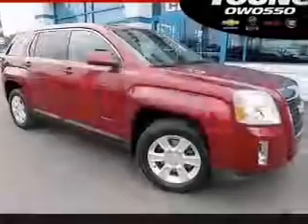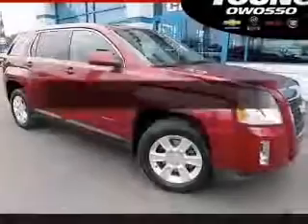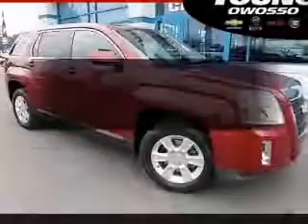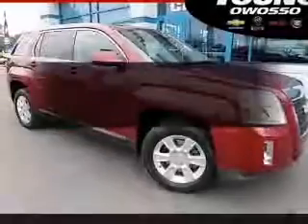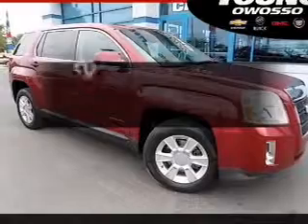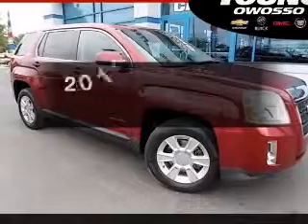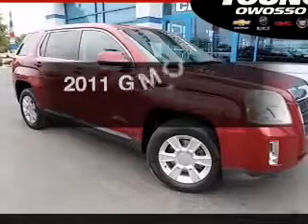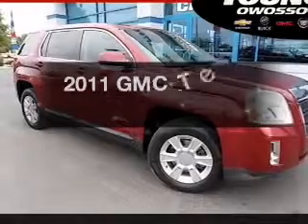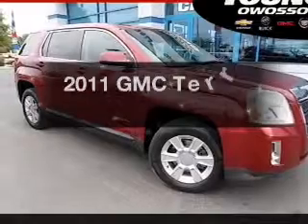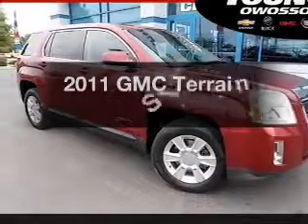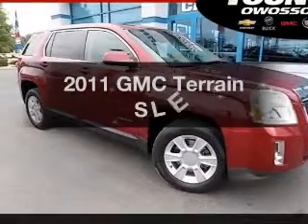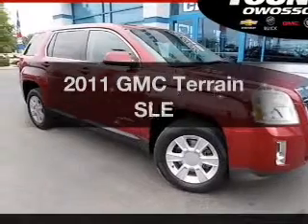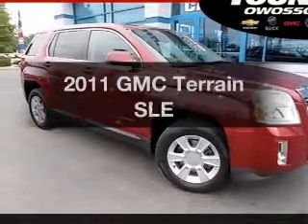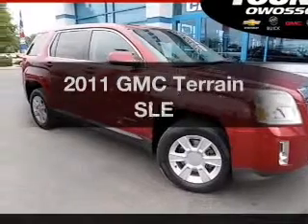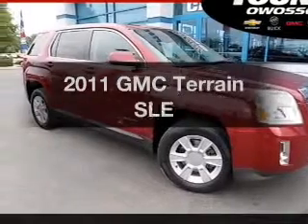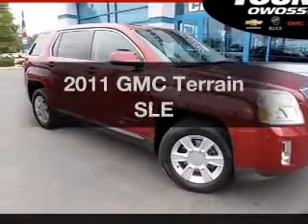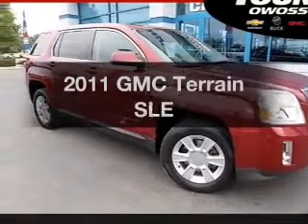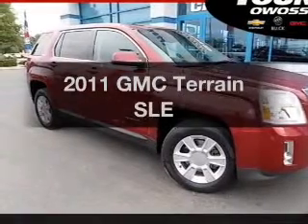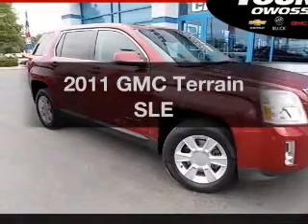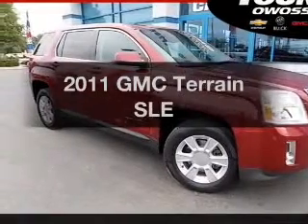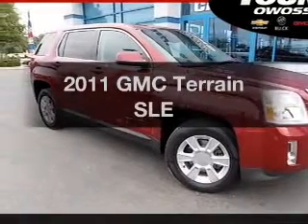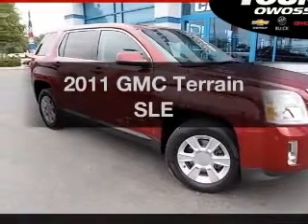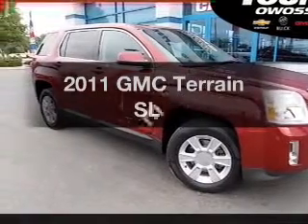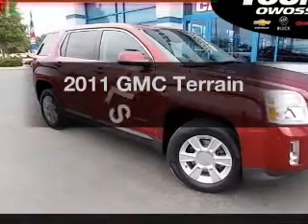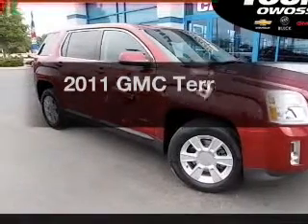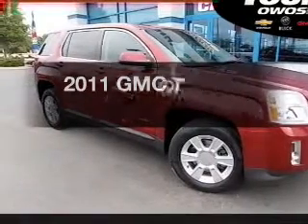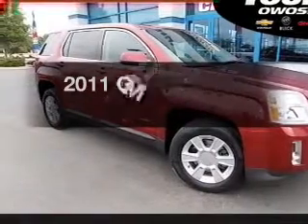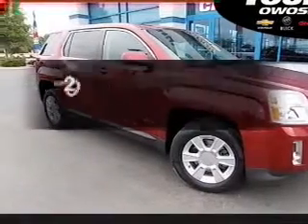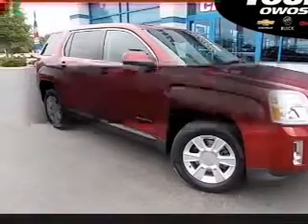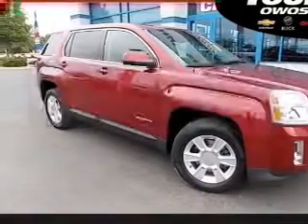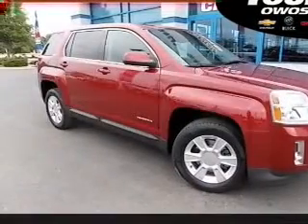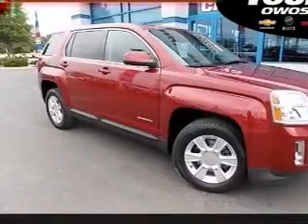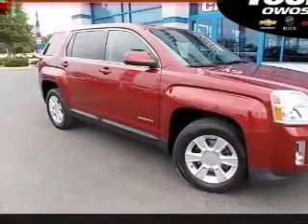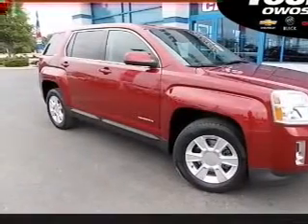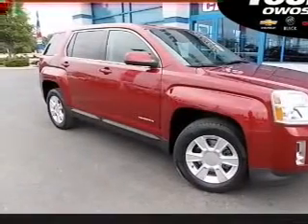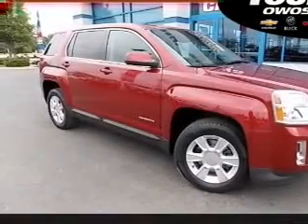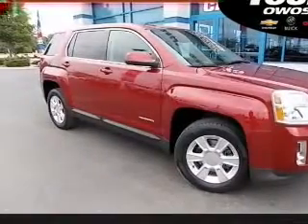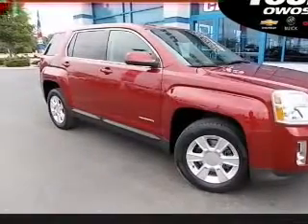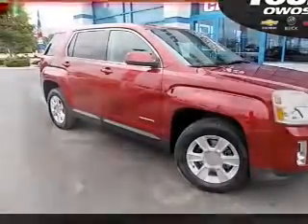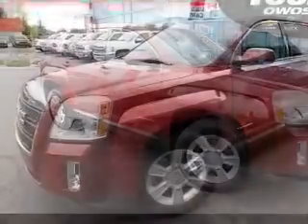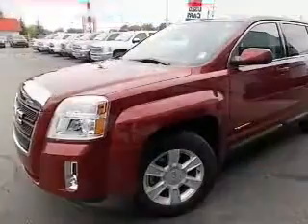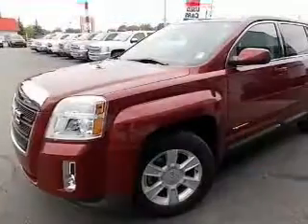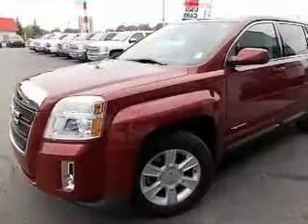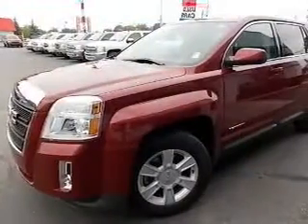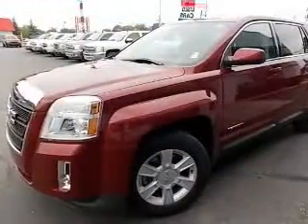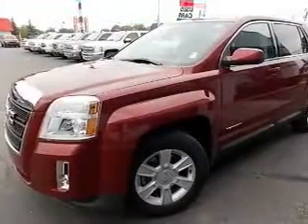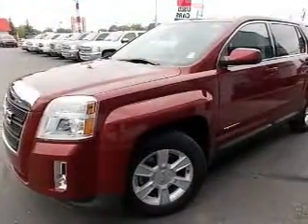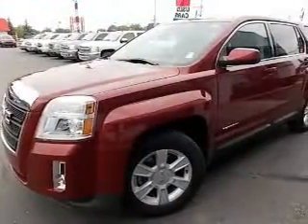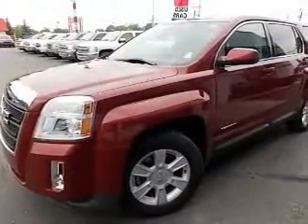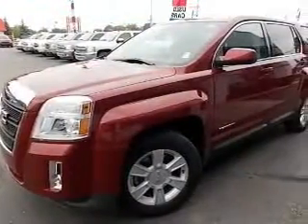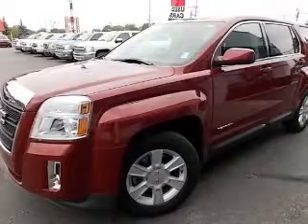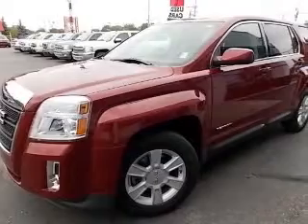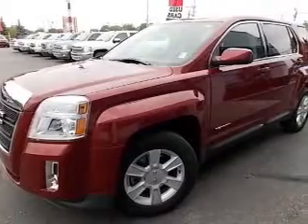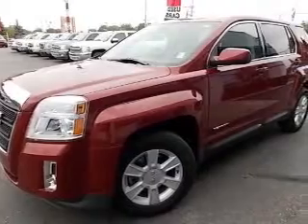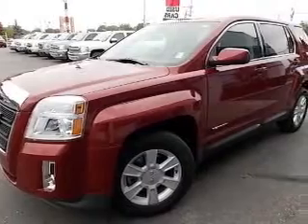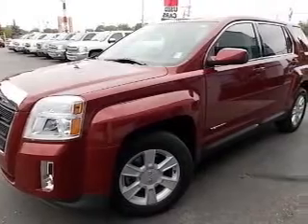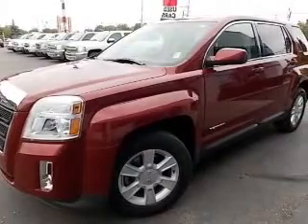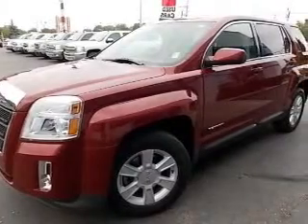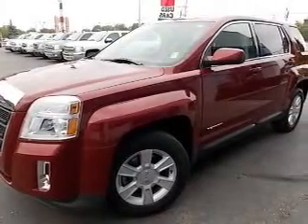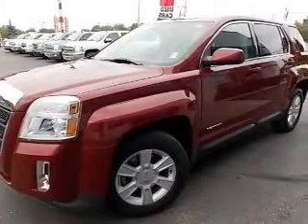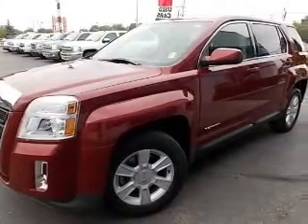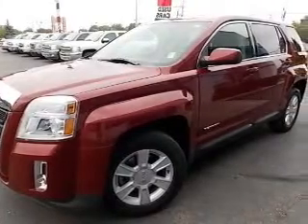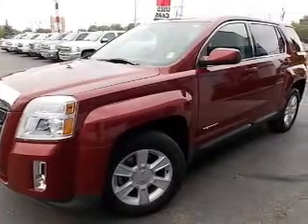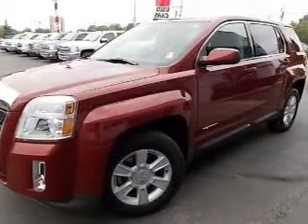Get noticed in this 2011 GMC Terrain. Travel the roads in style and comfort in this great vehicle.